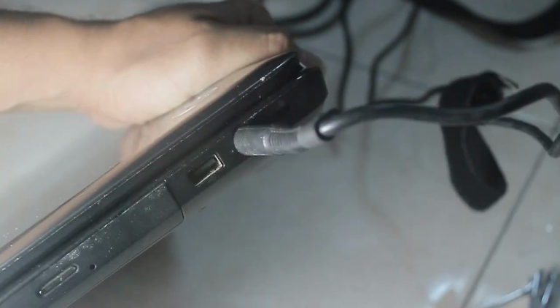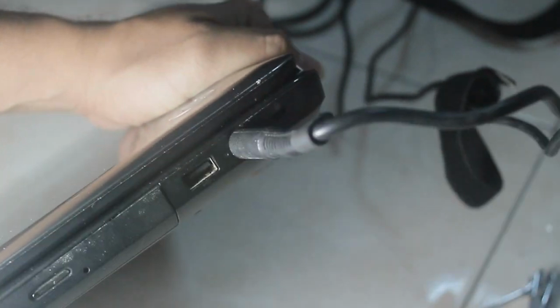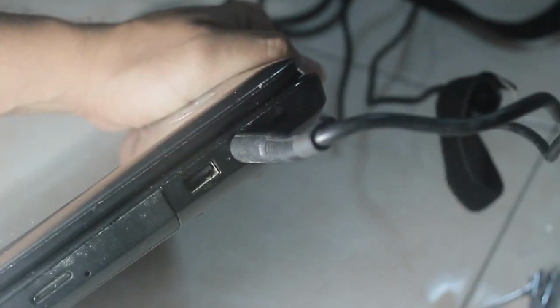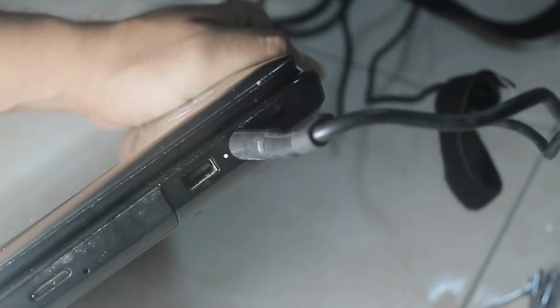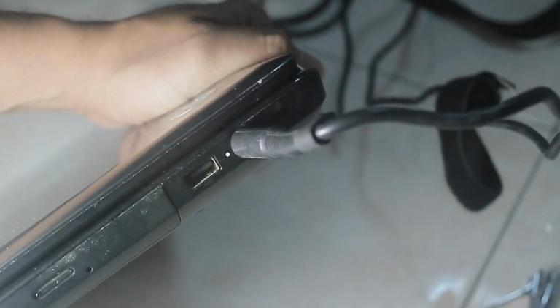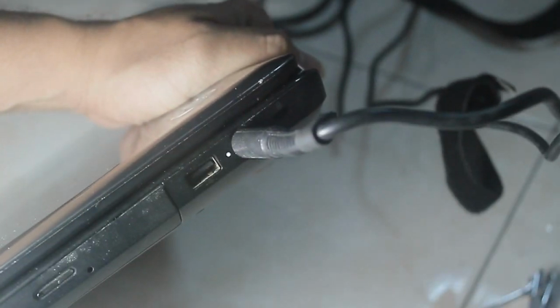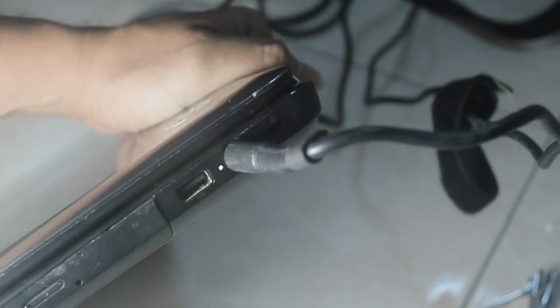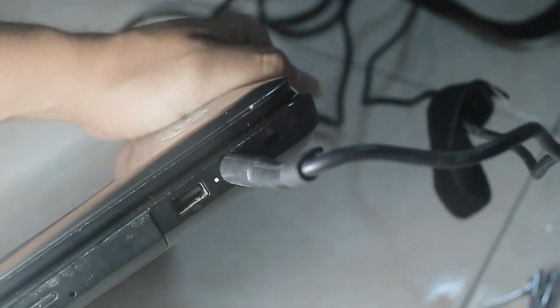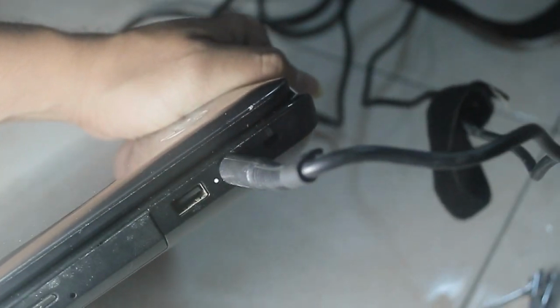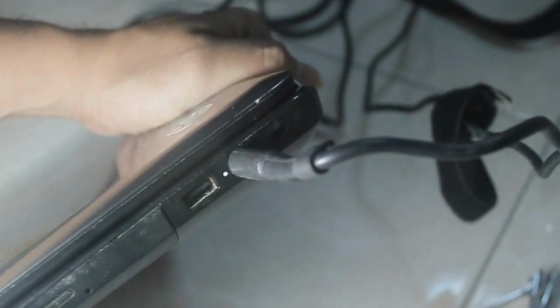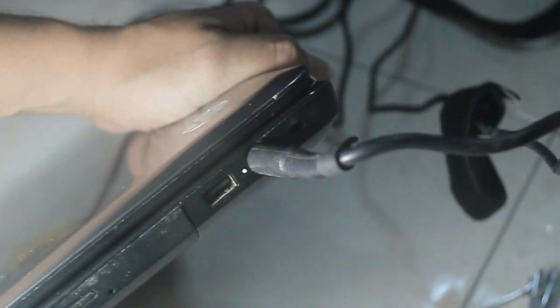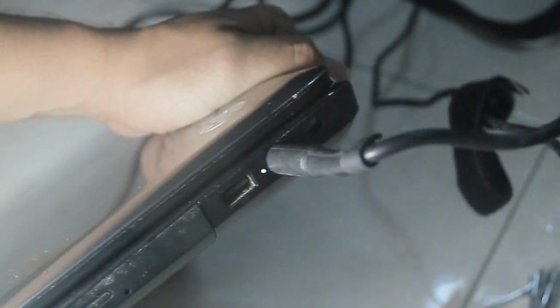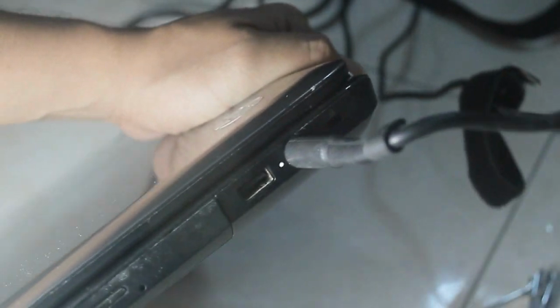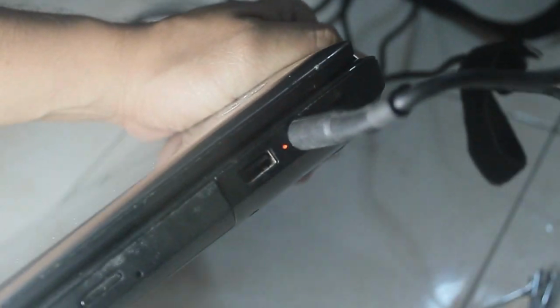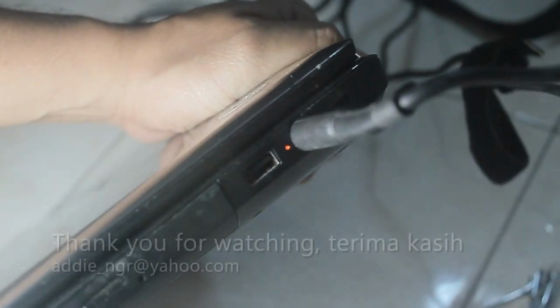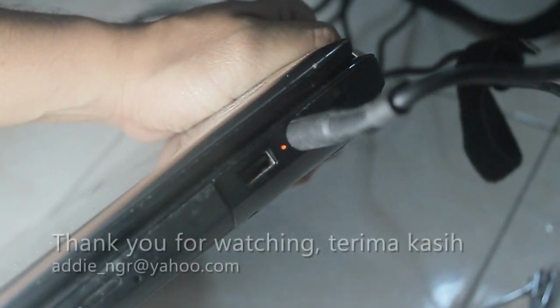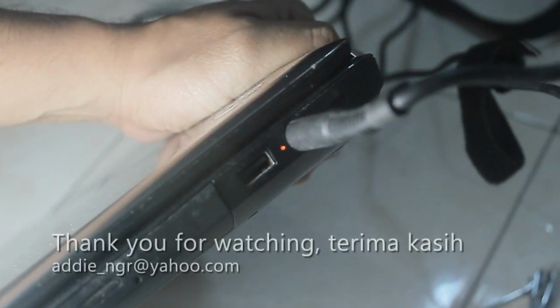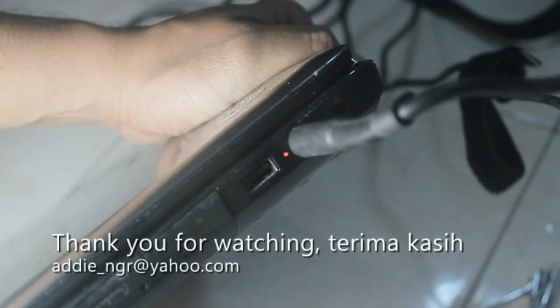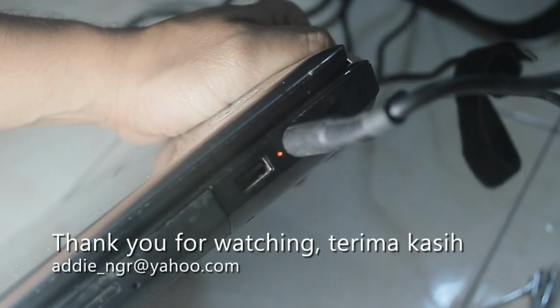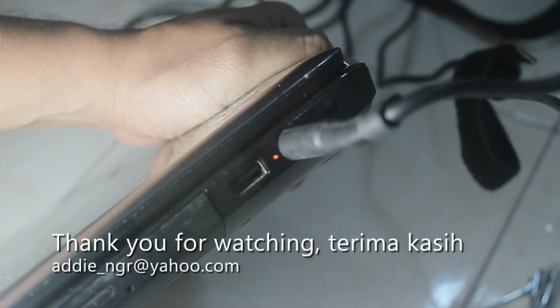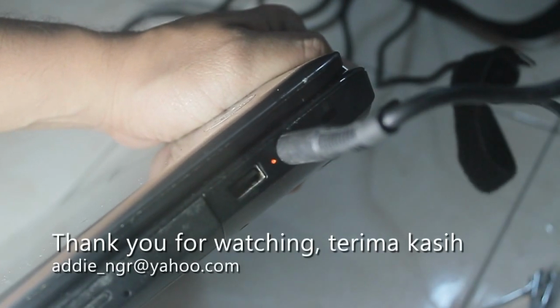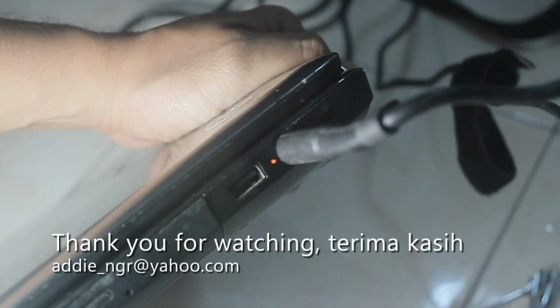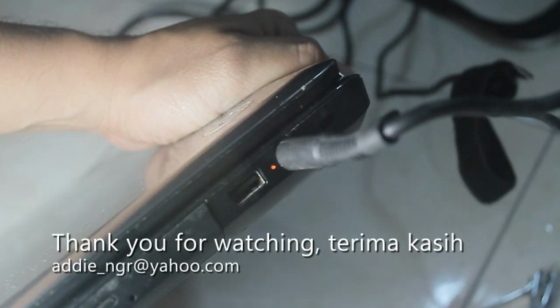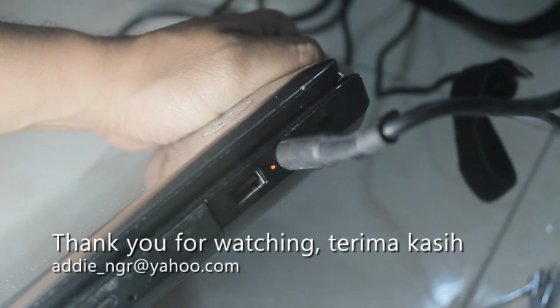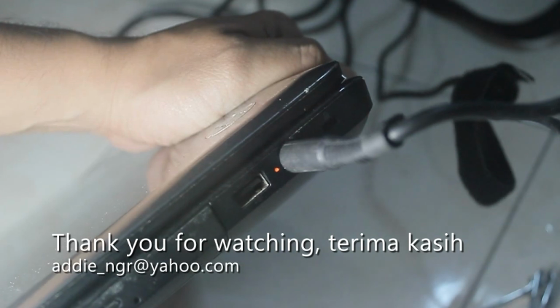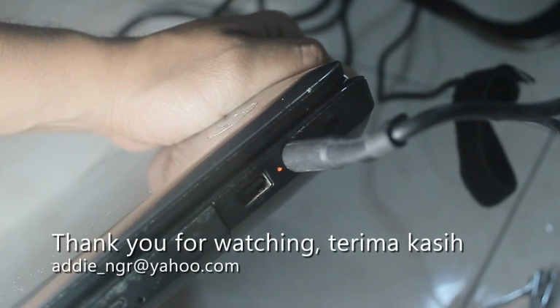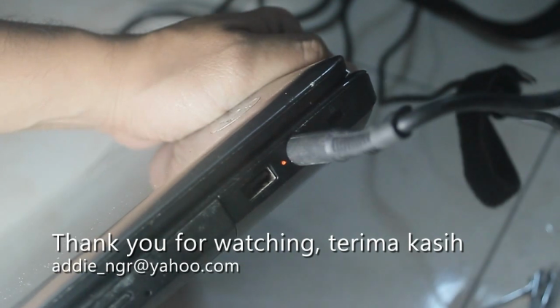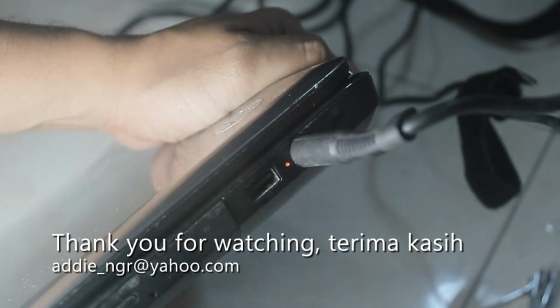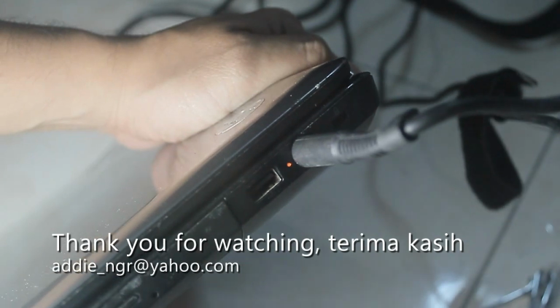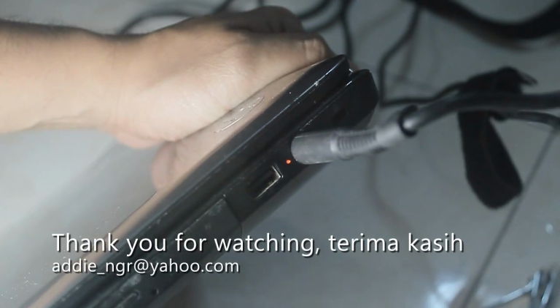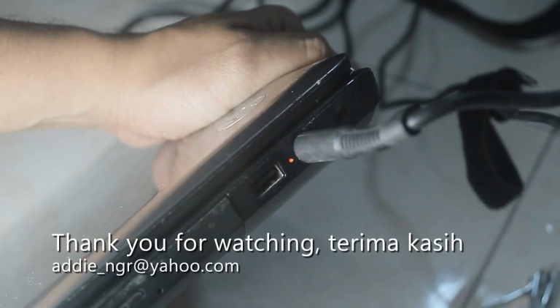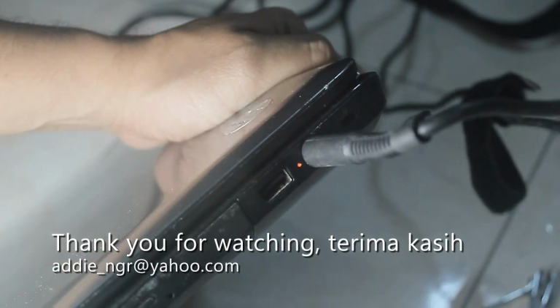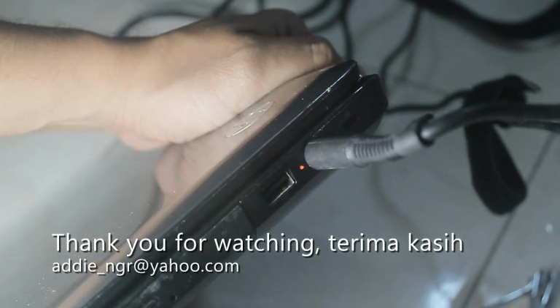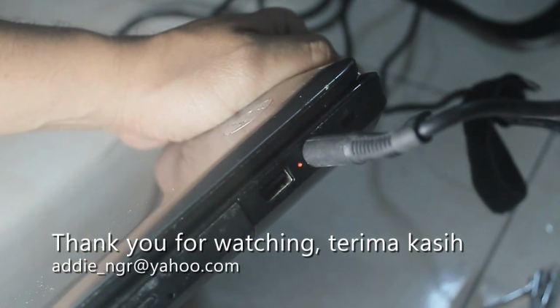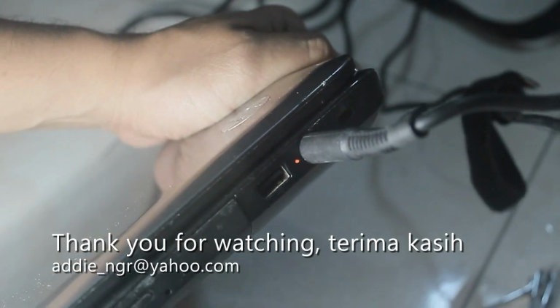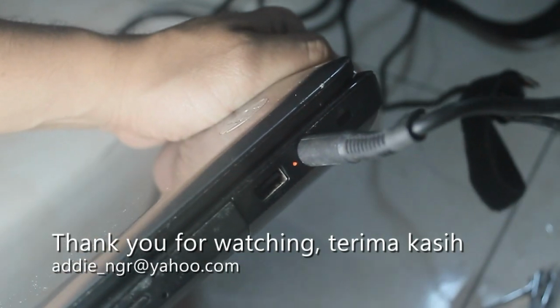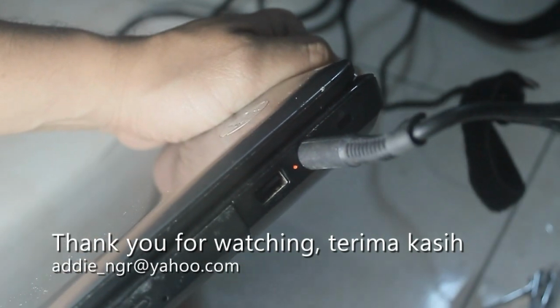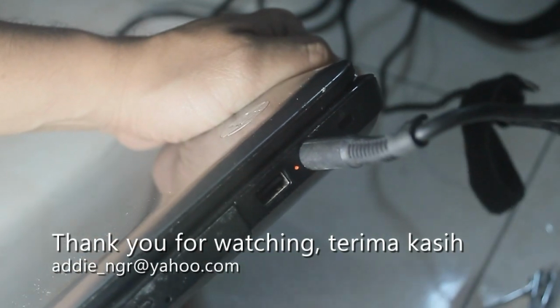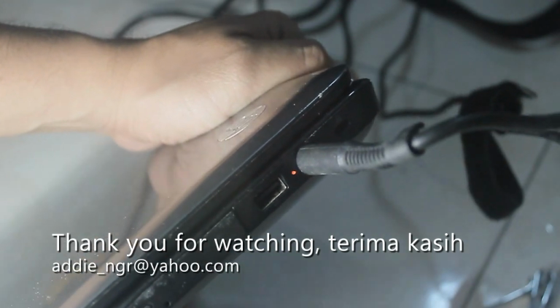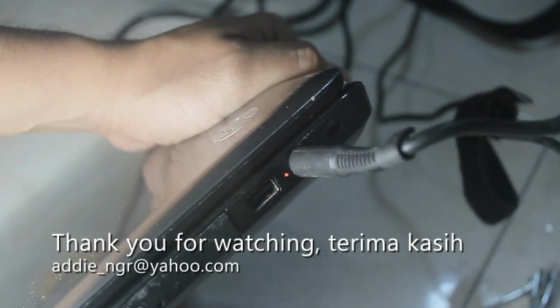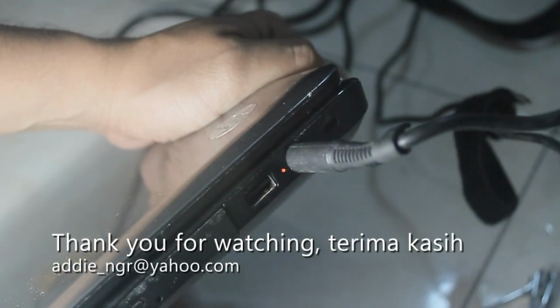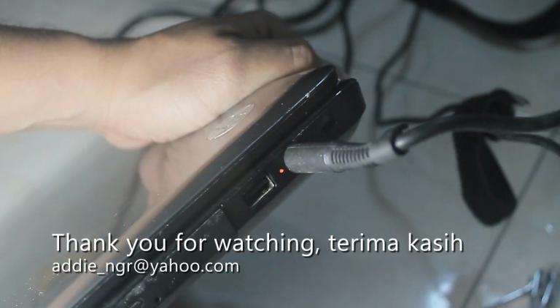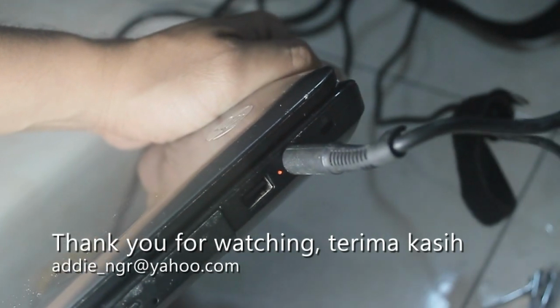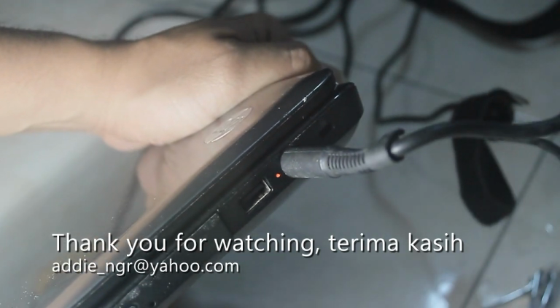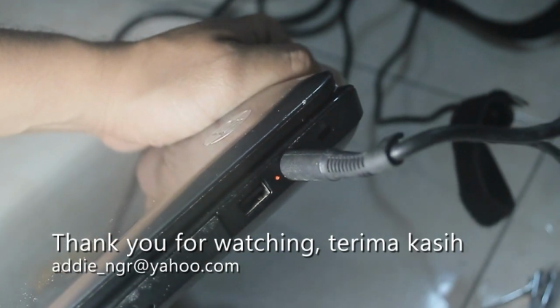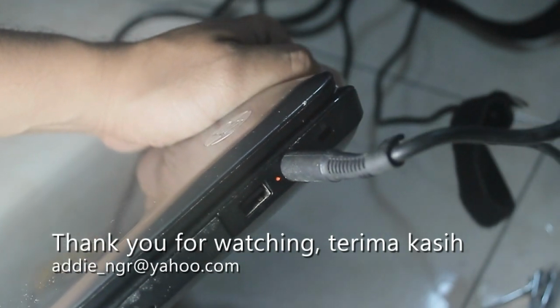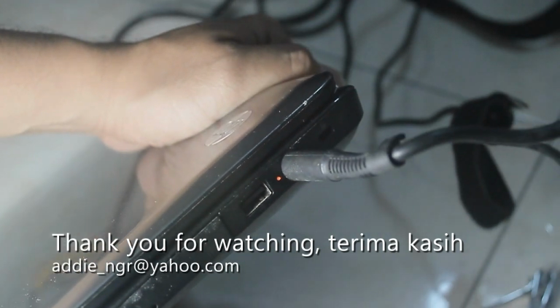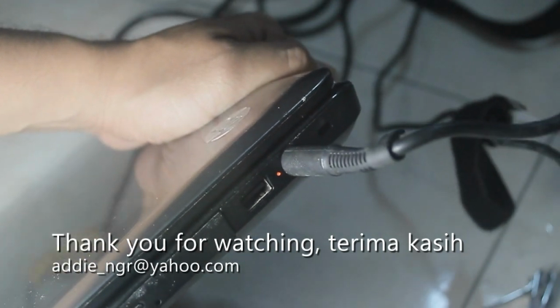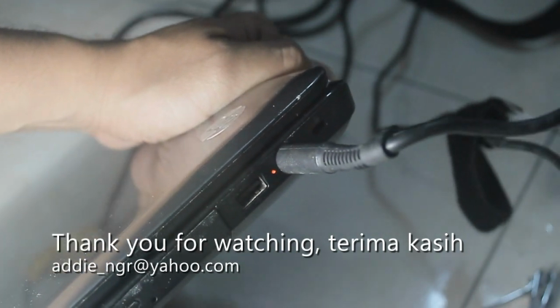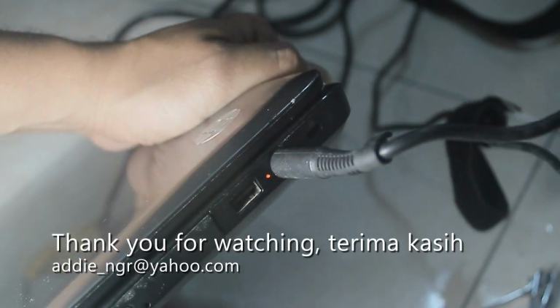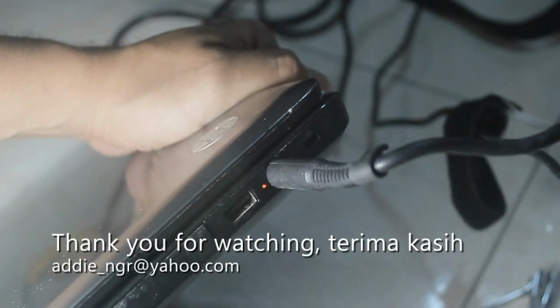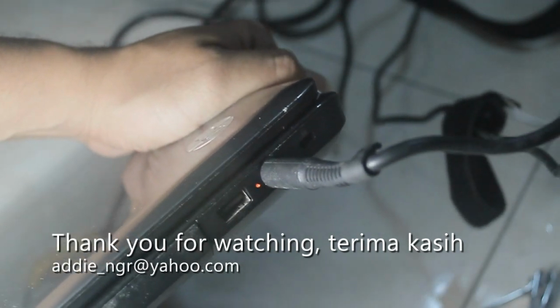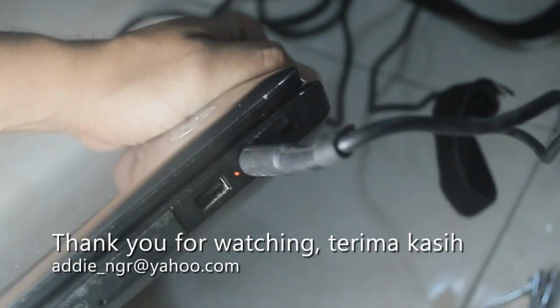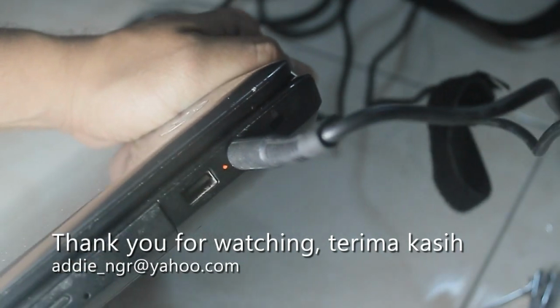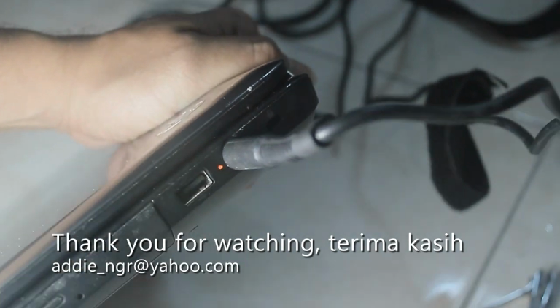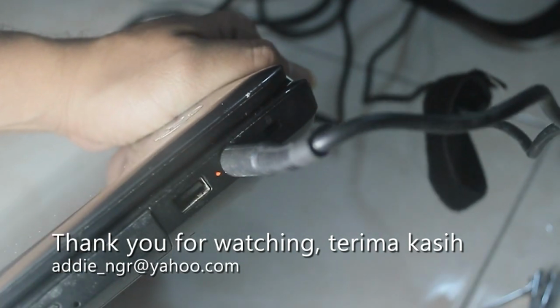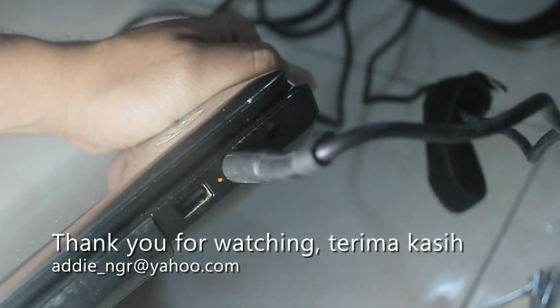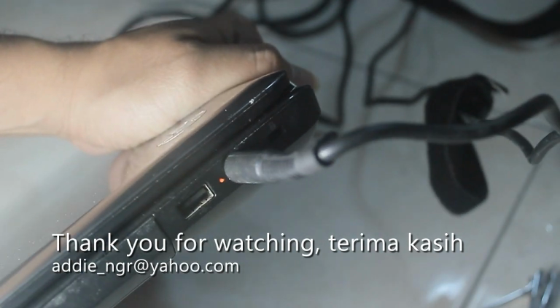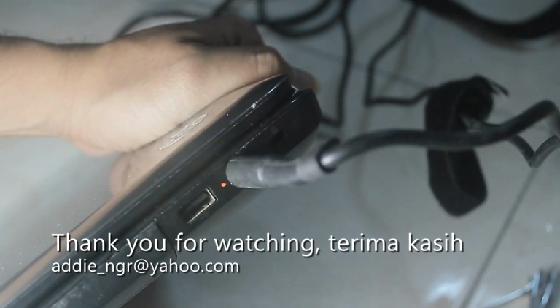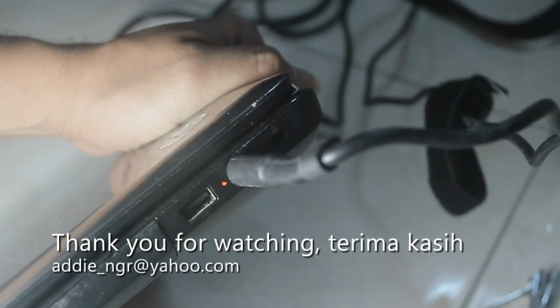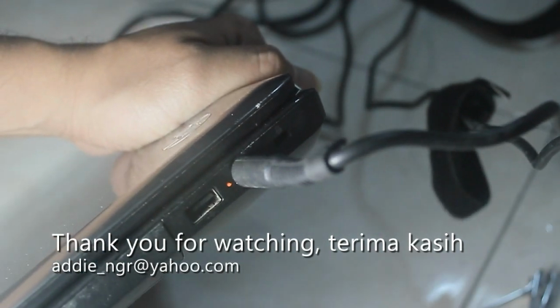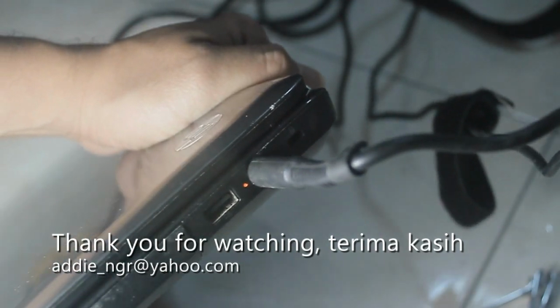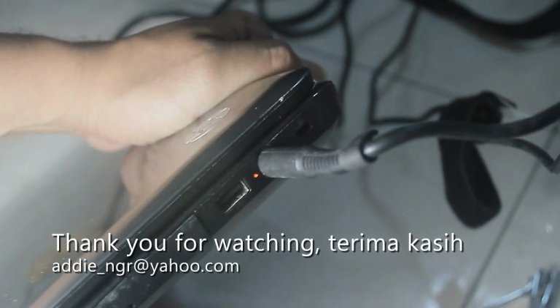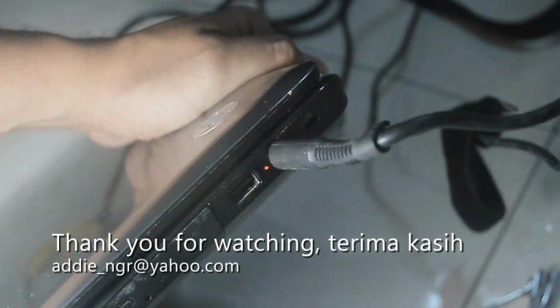My LED lights up again, which indicates the adapter is working okay. Thank you for watching.